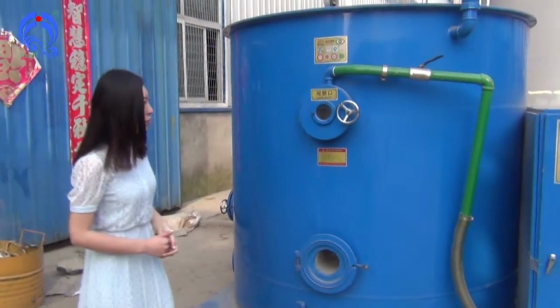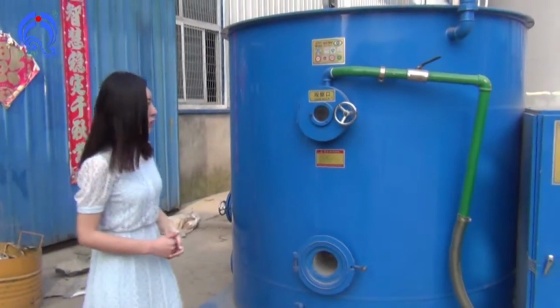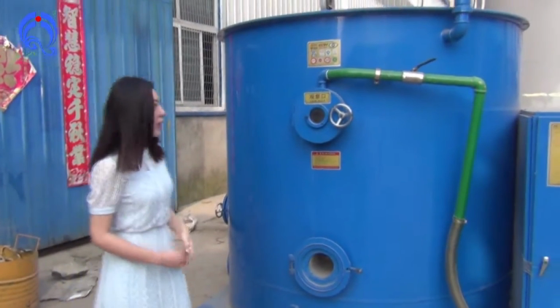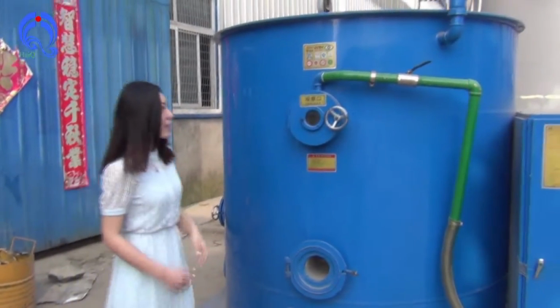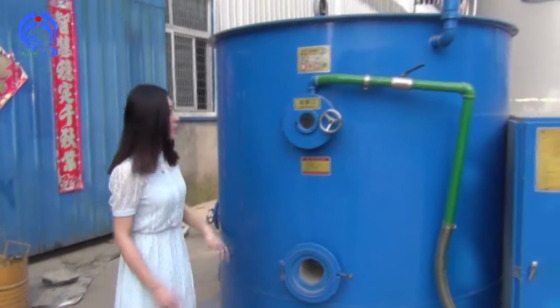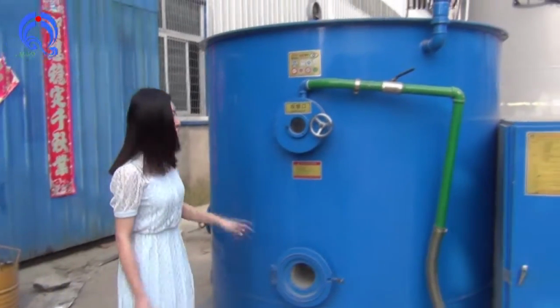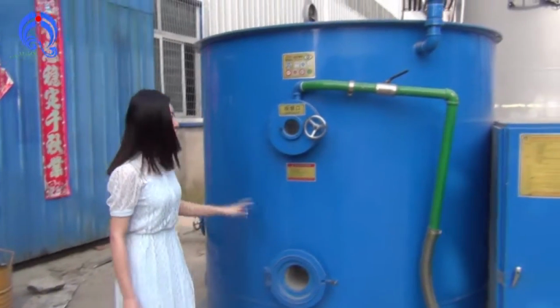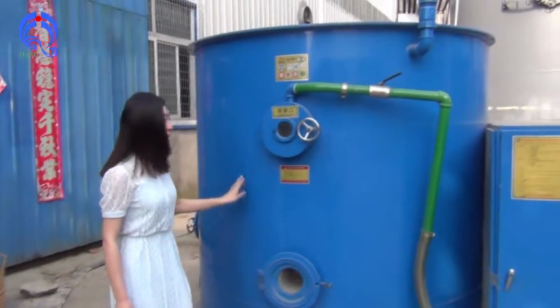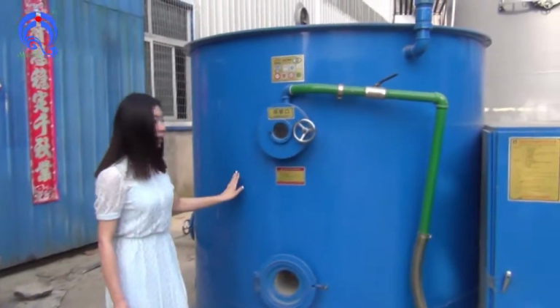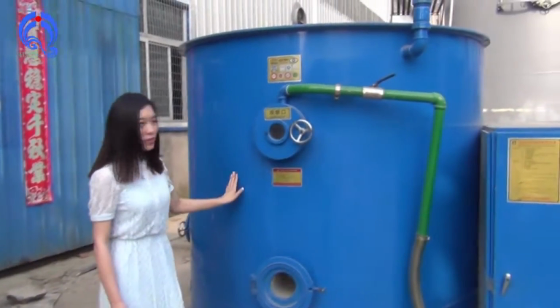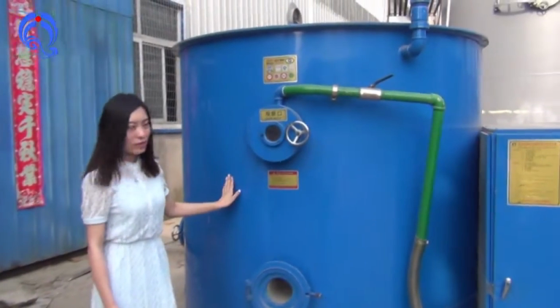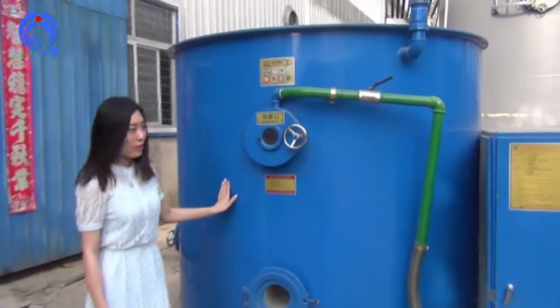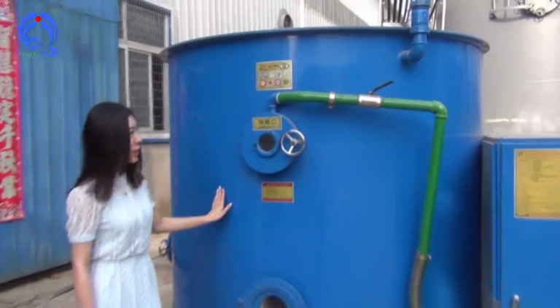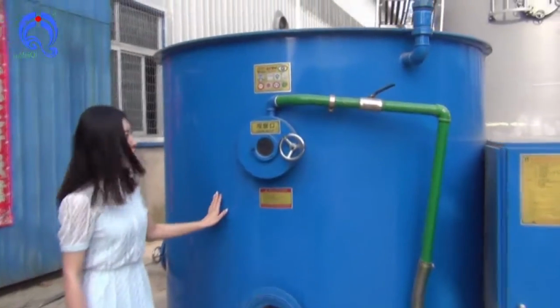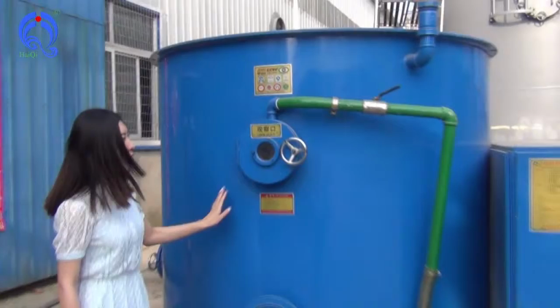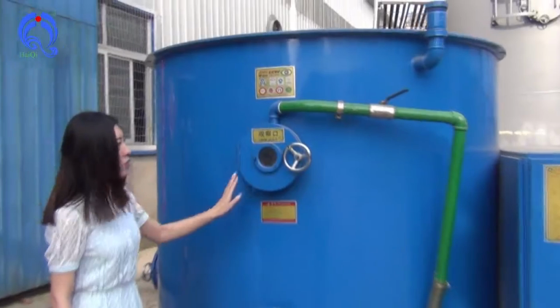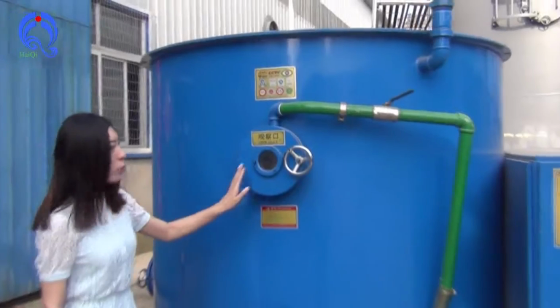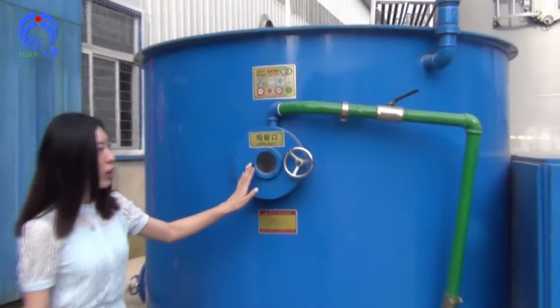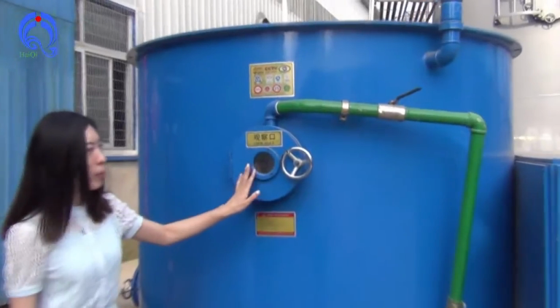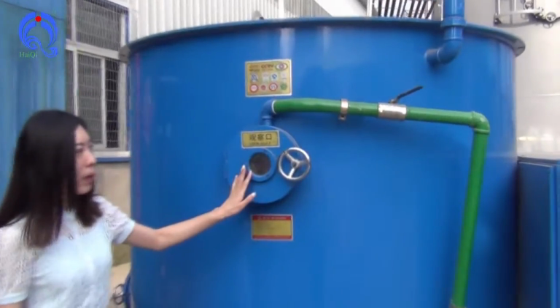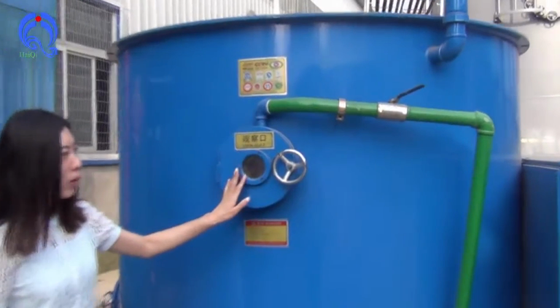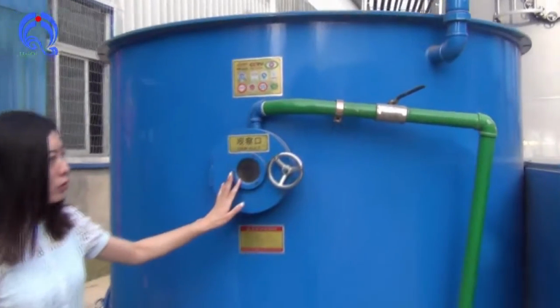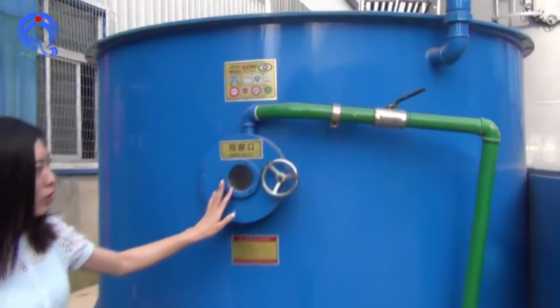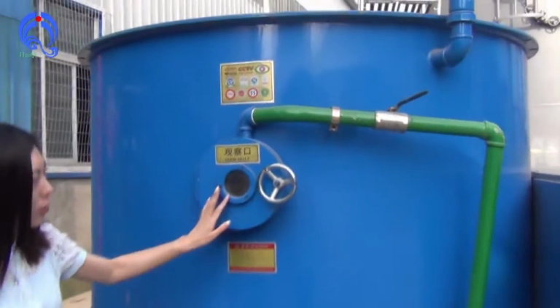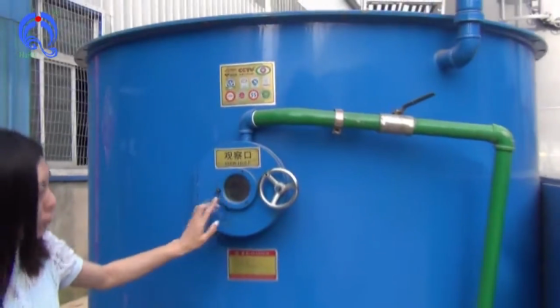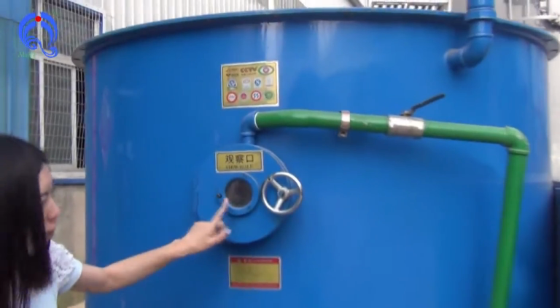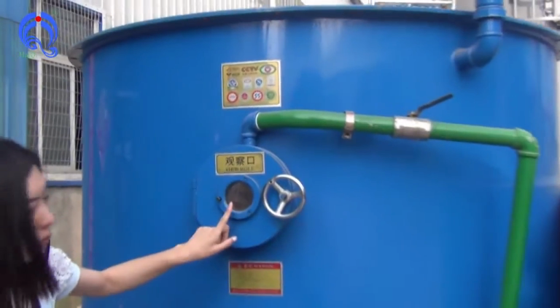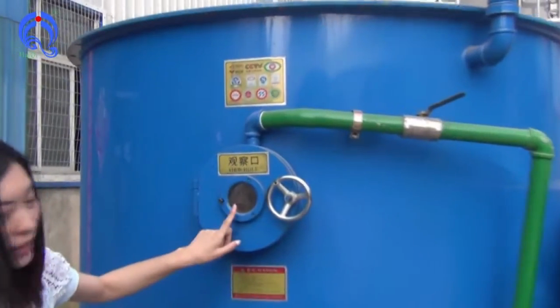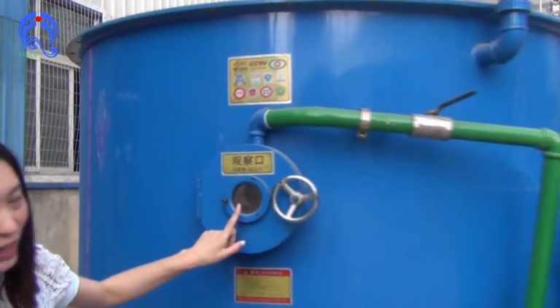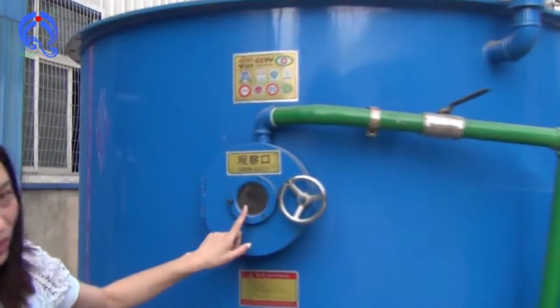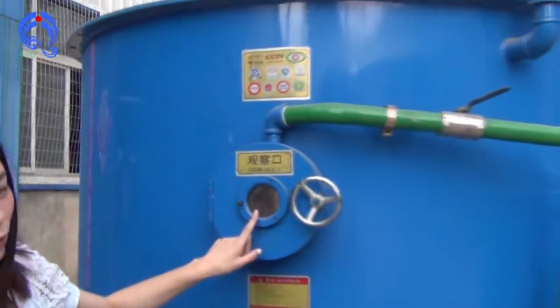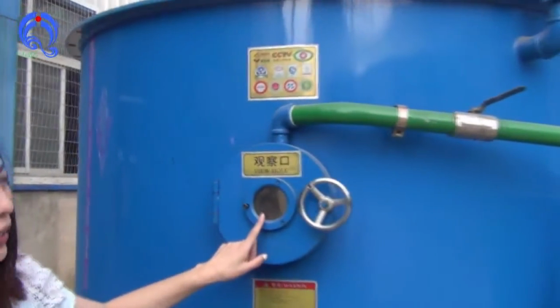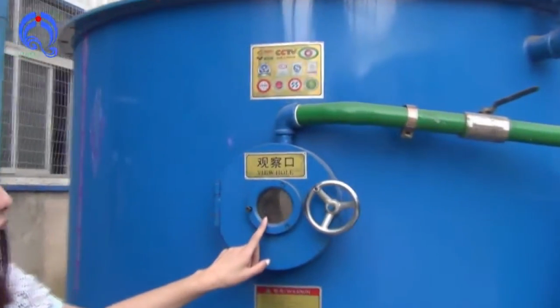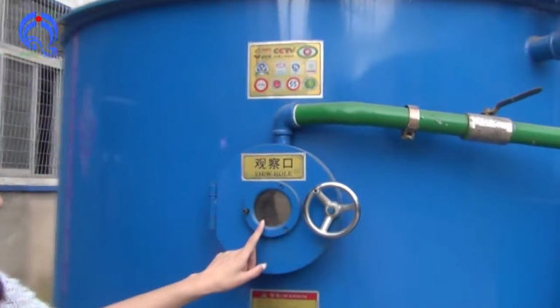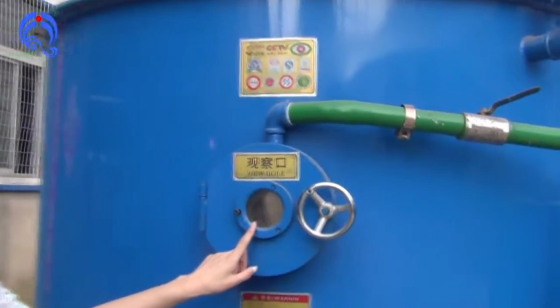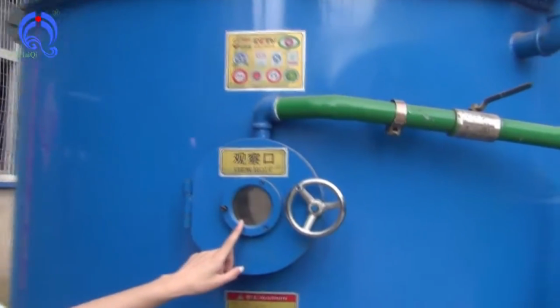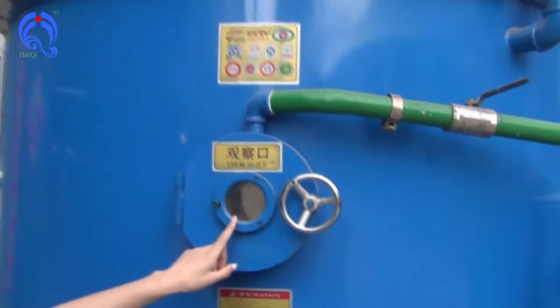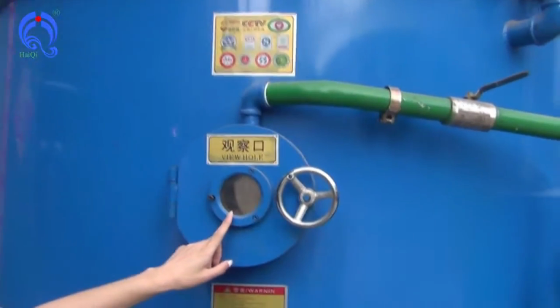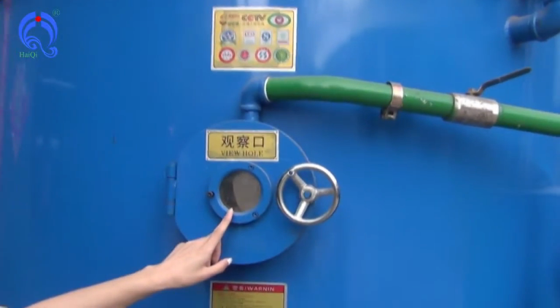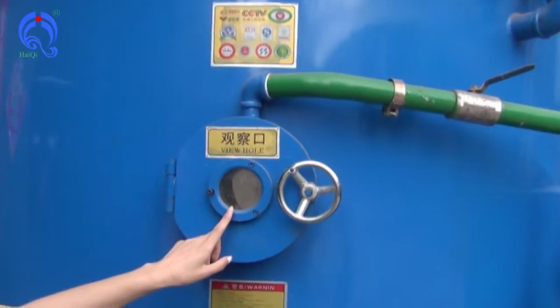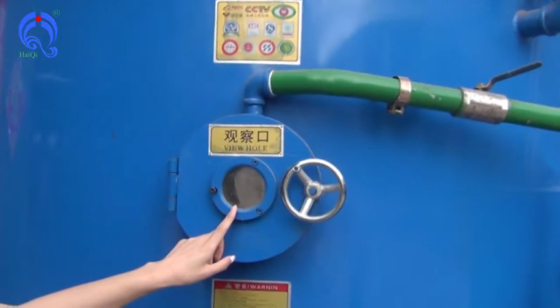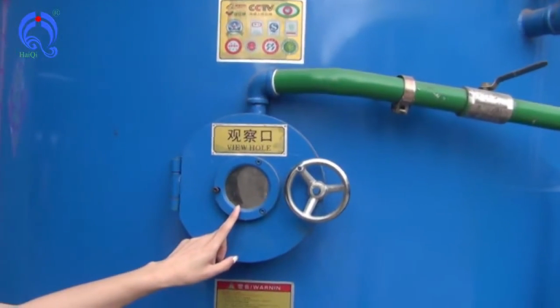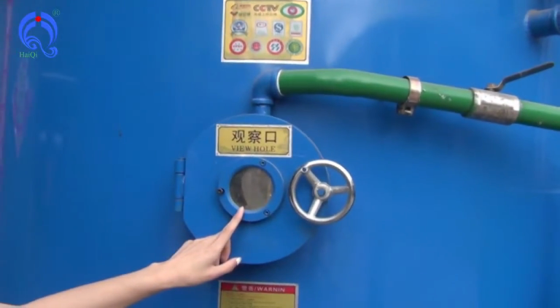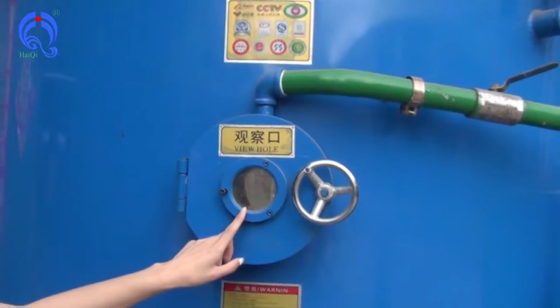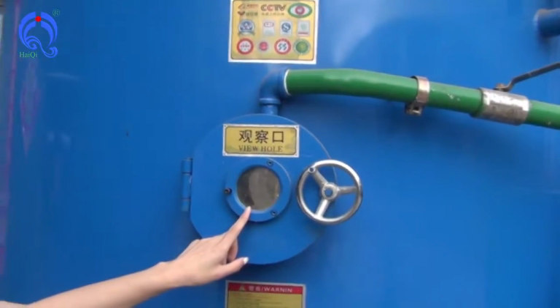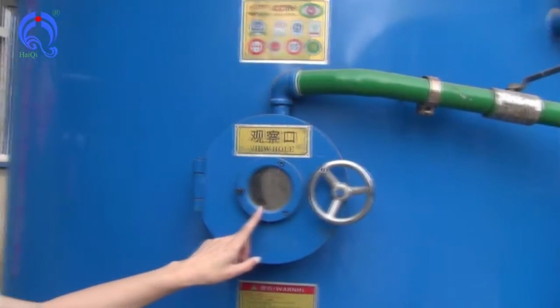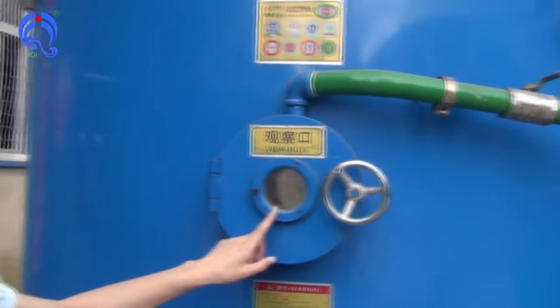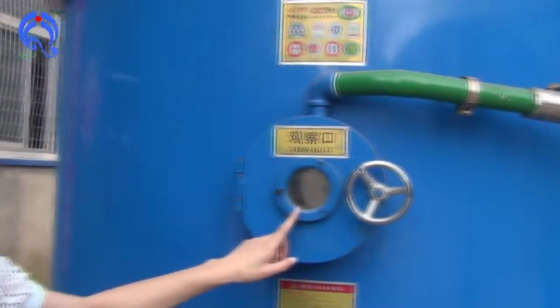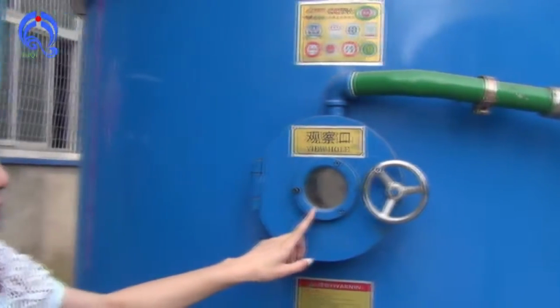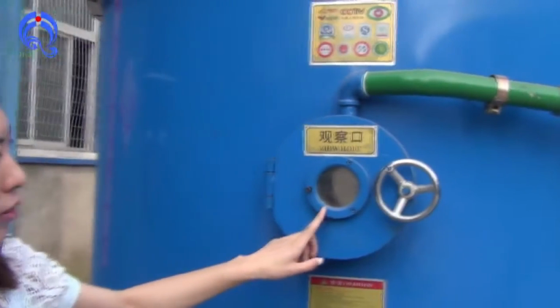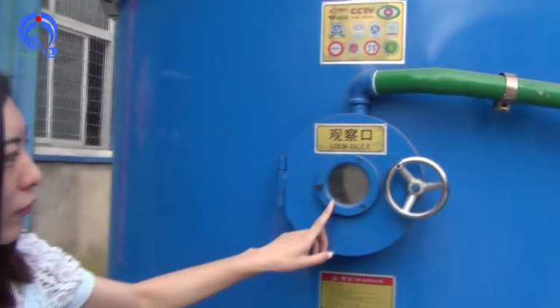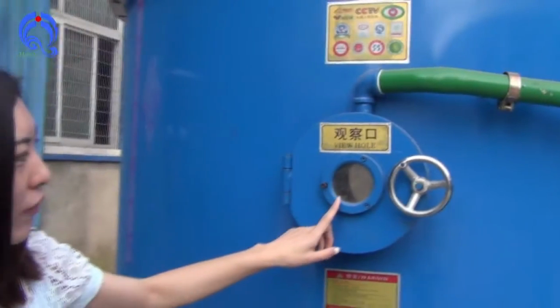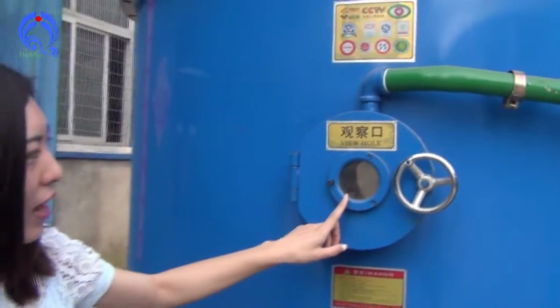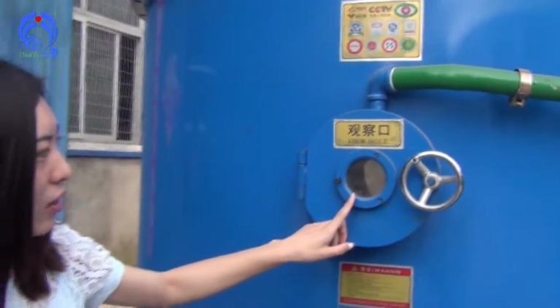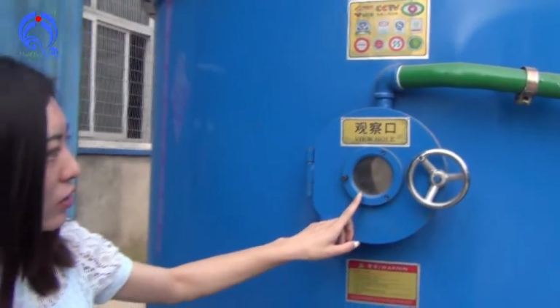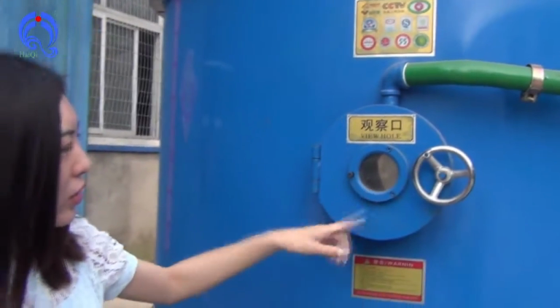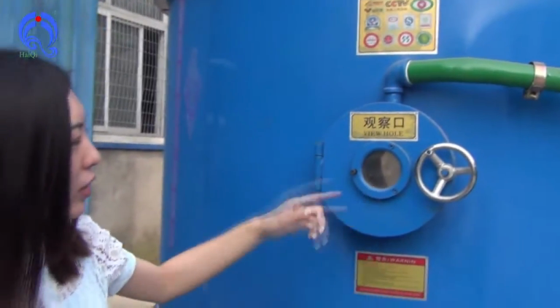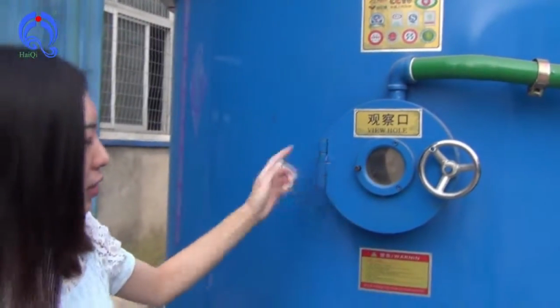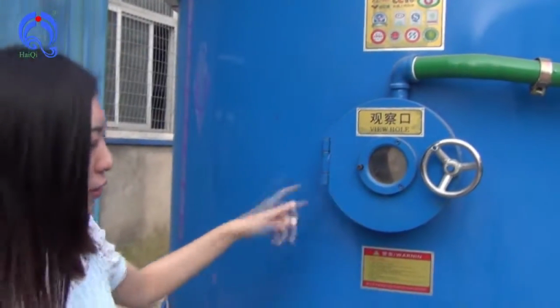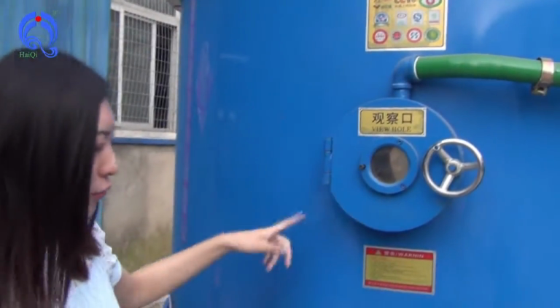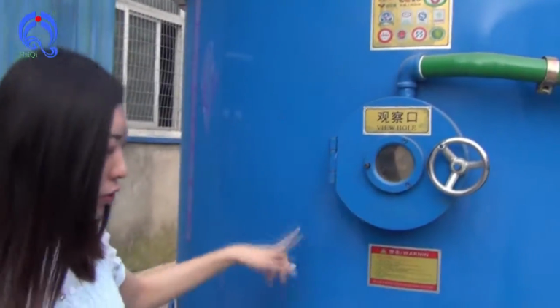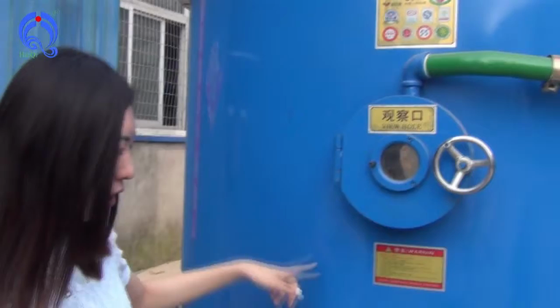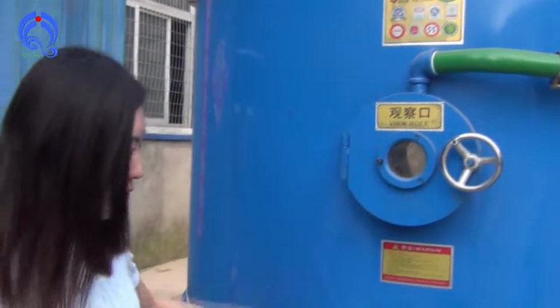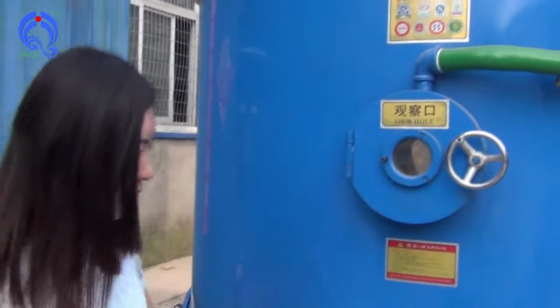First, let's check it — it is very hot. From this, we can see the bears in the furnace.